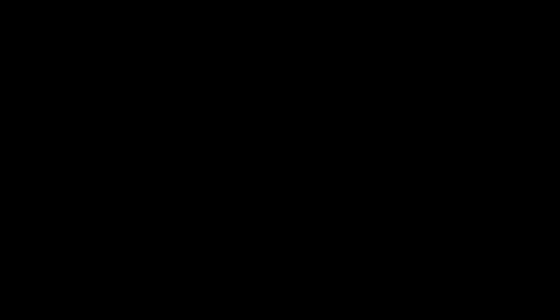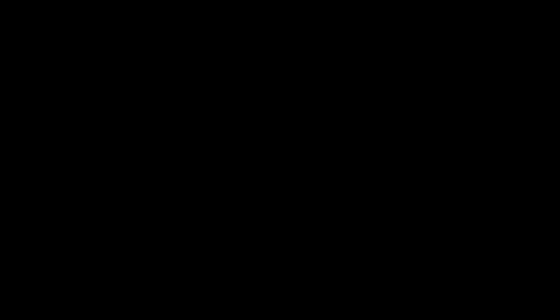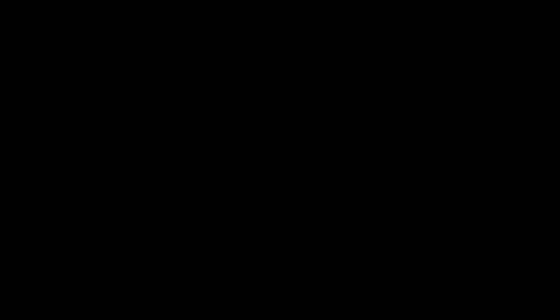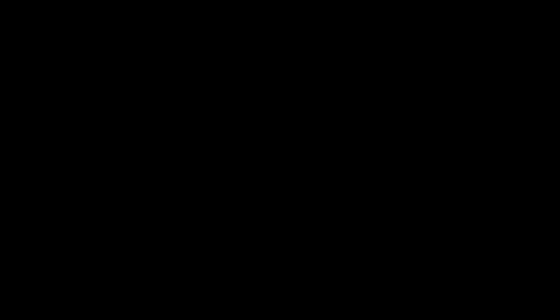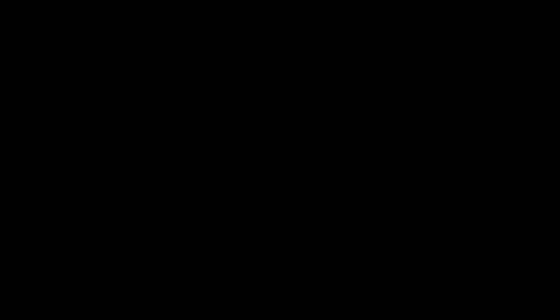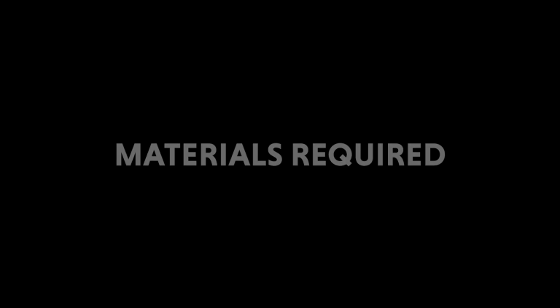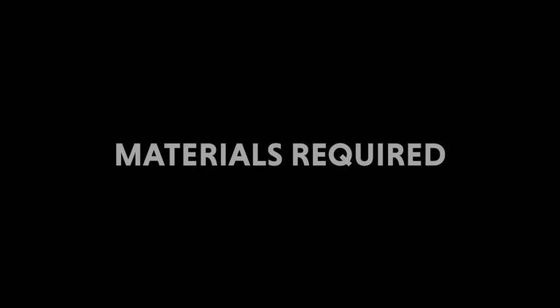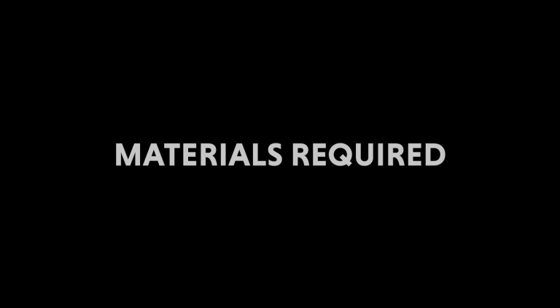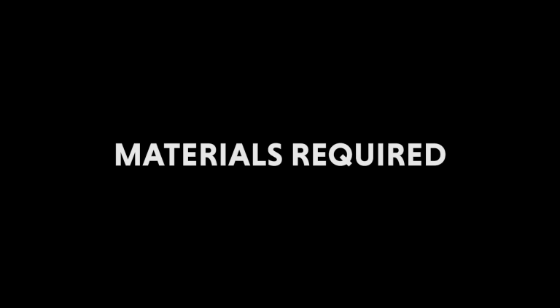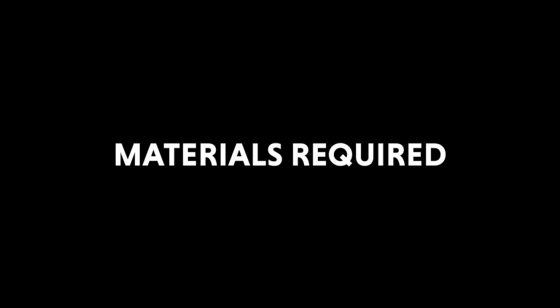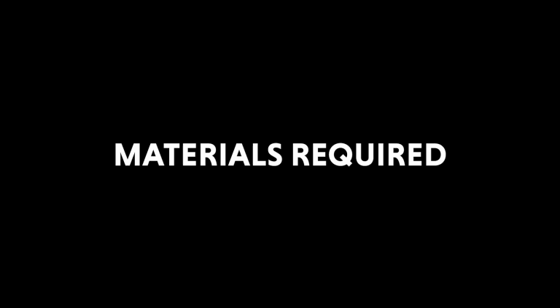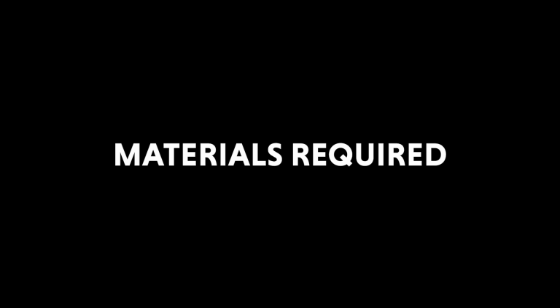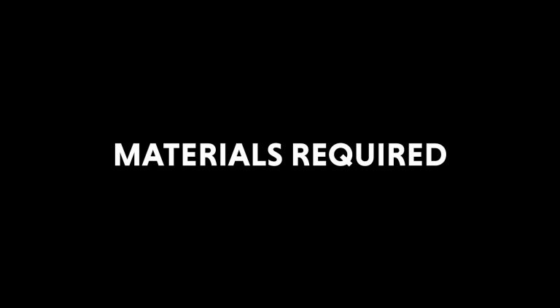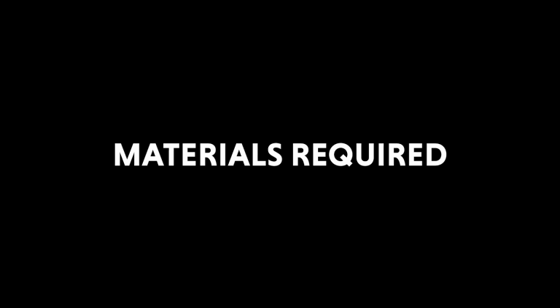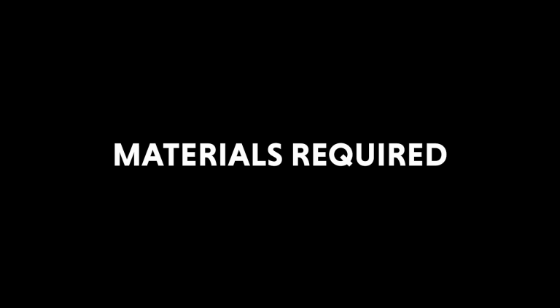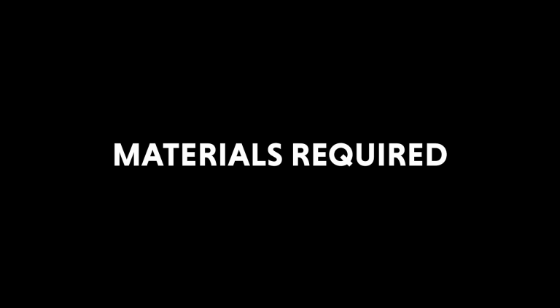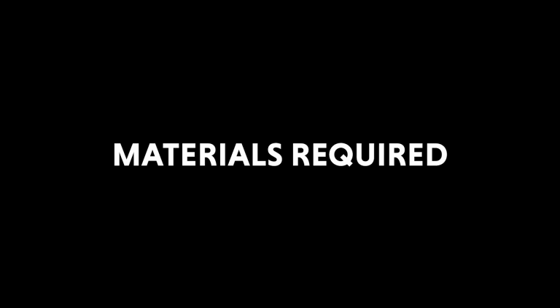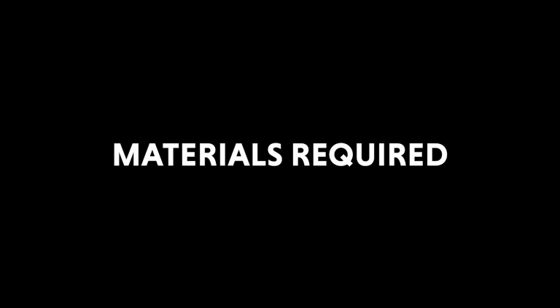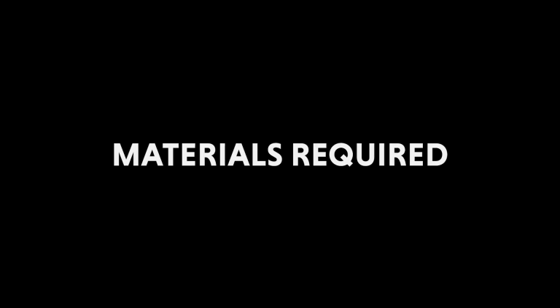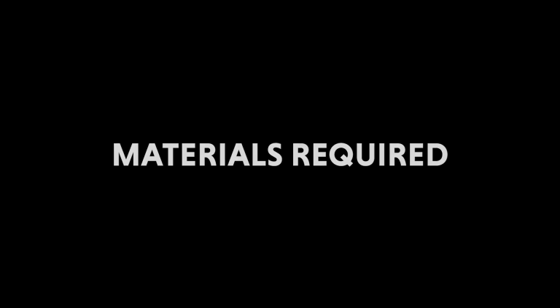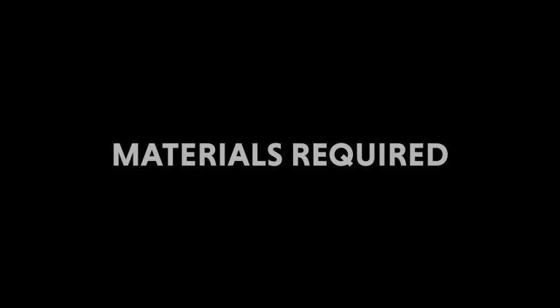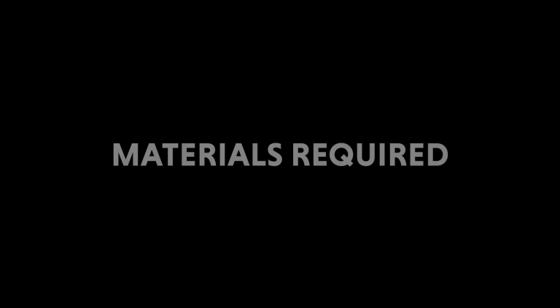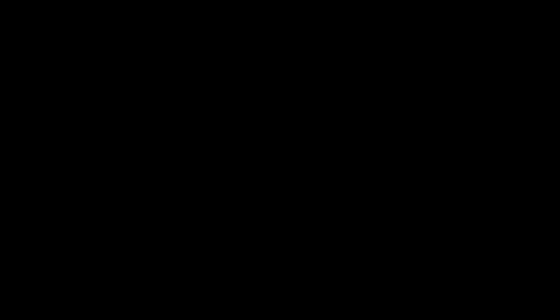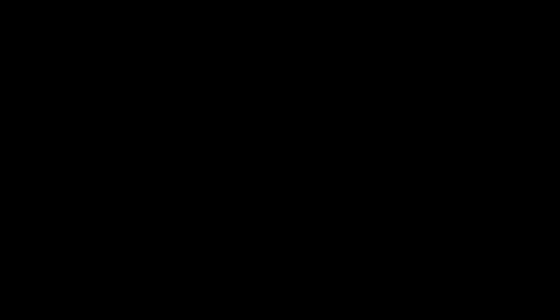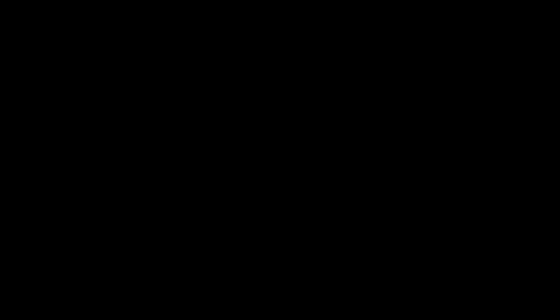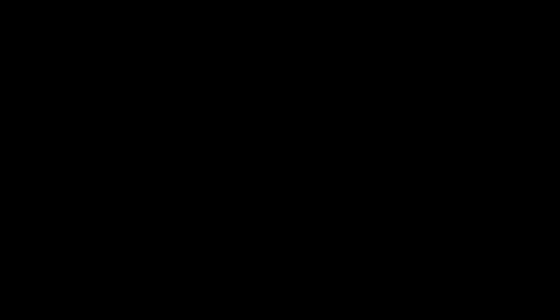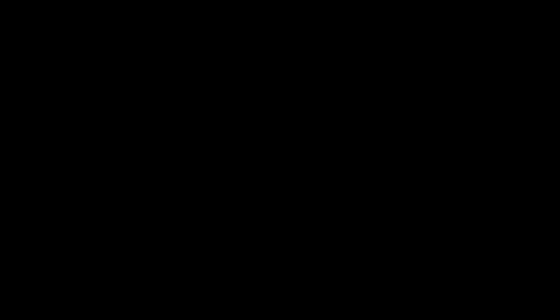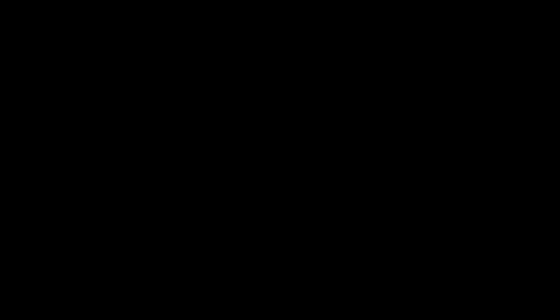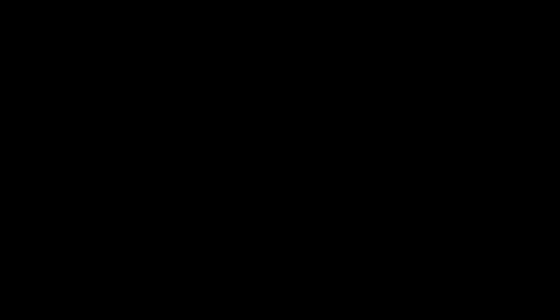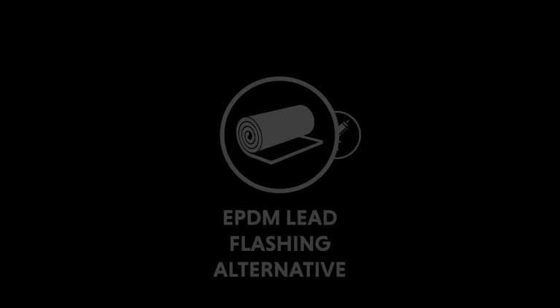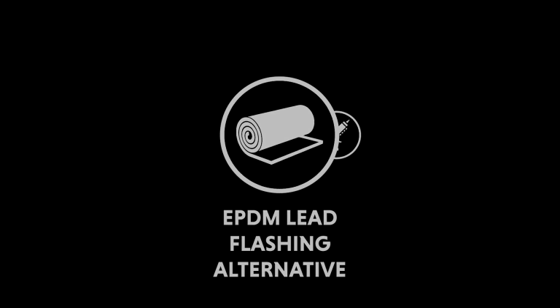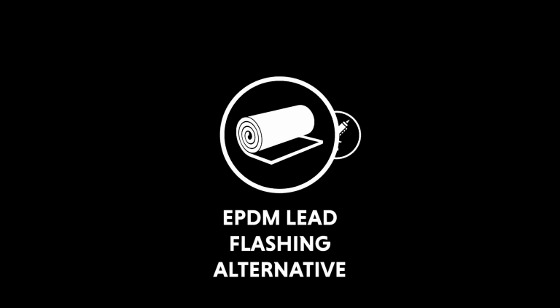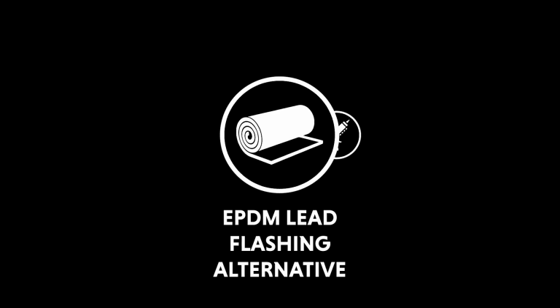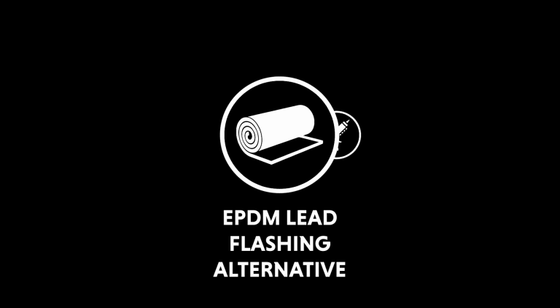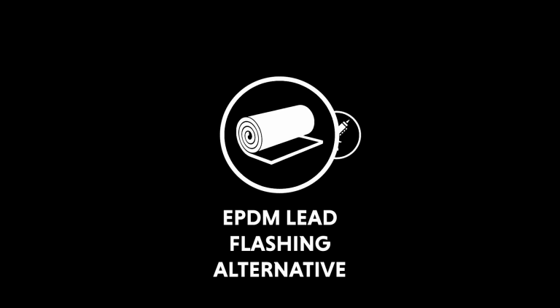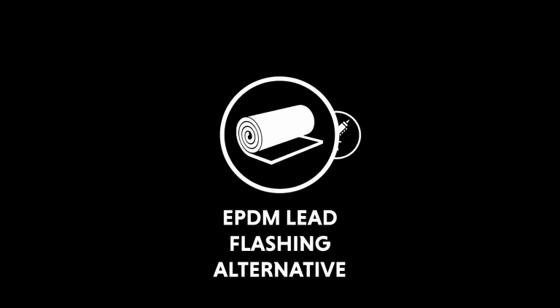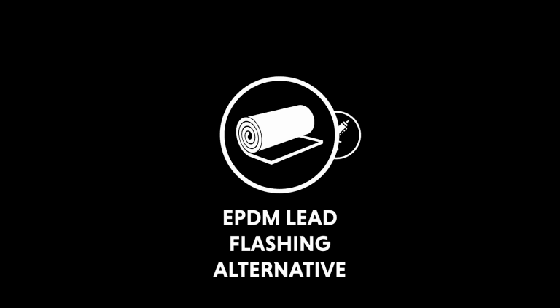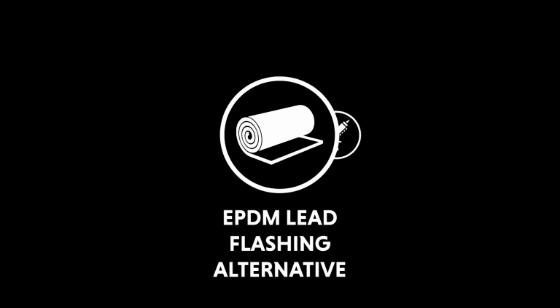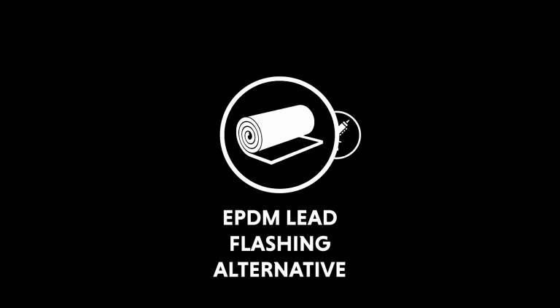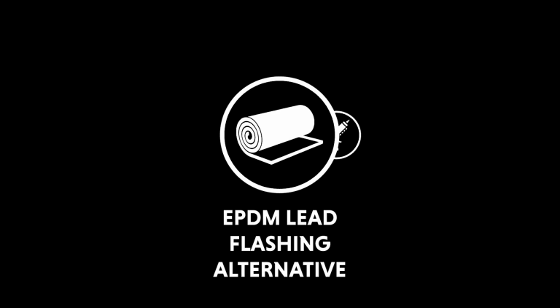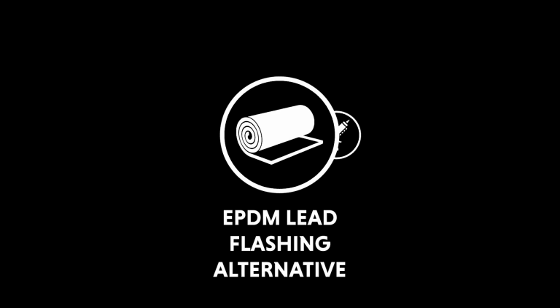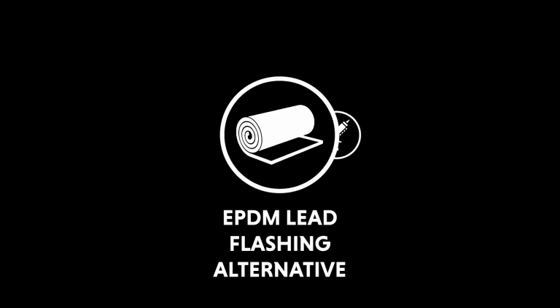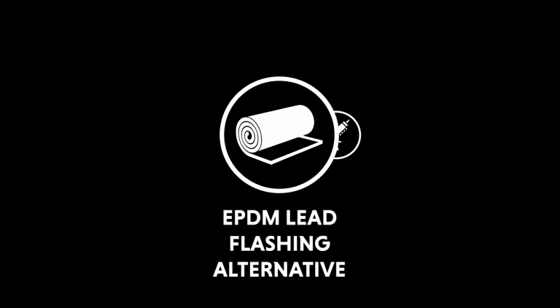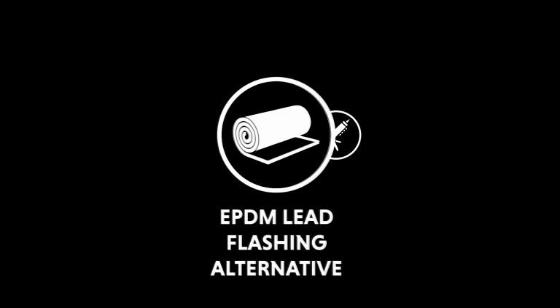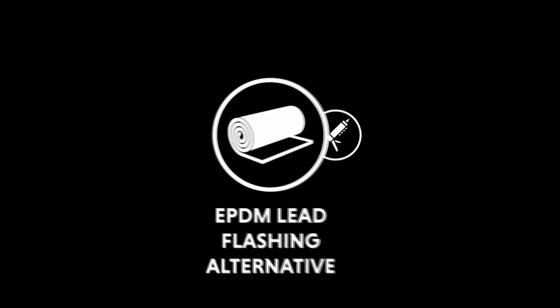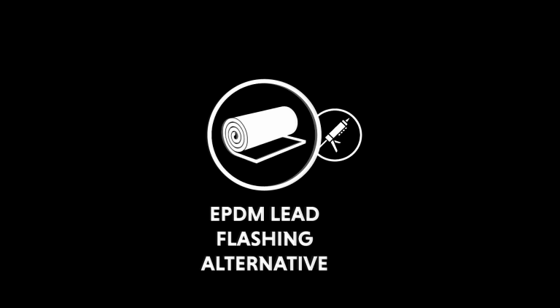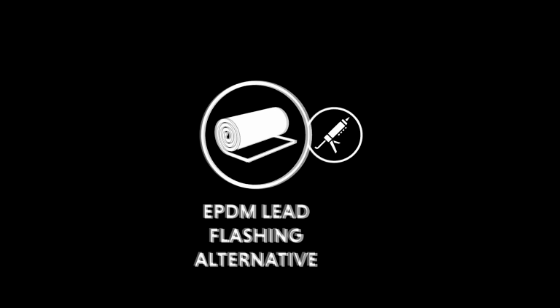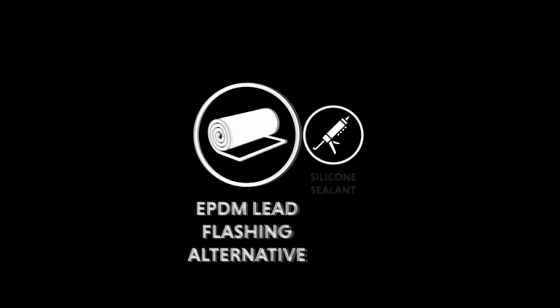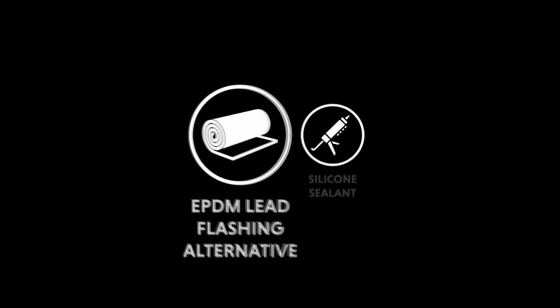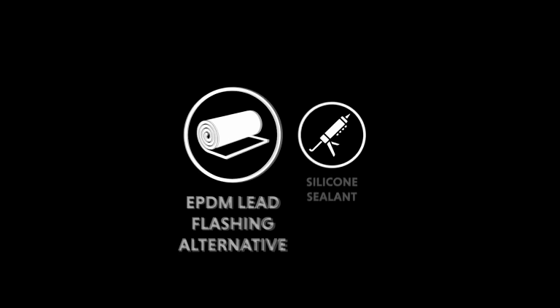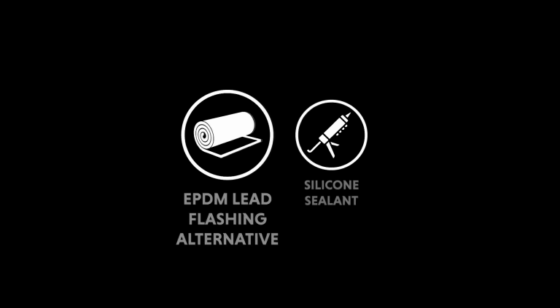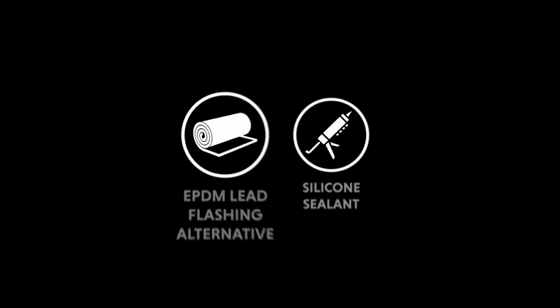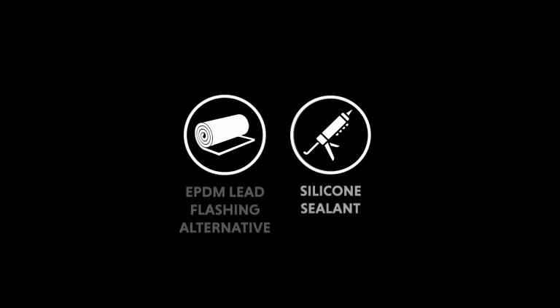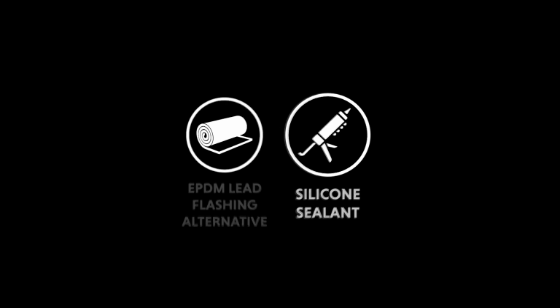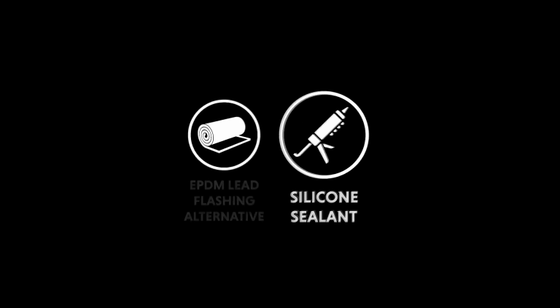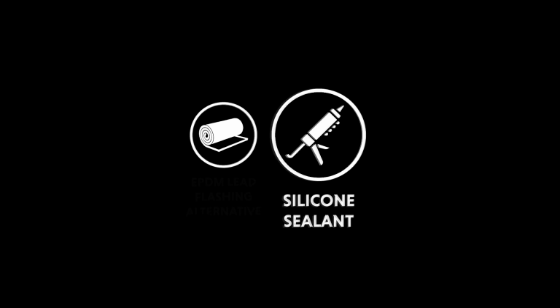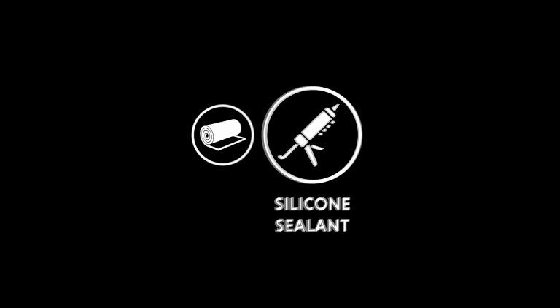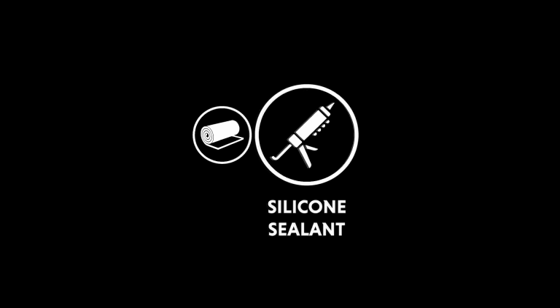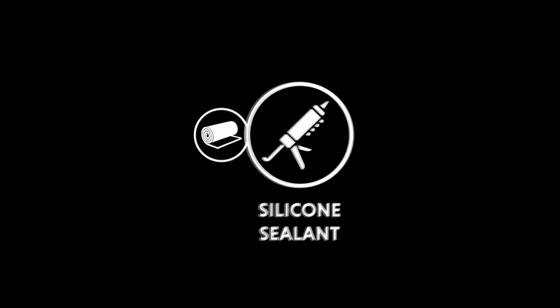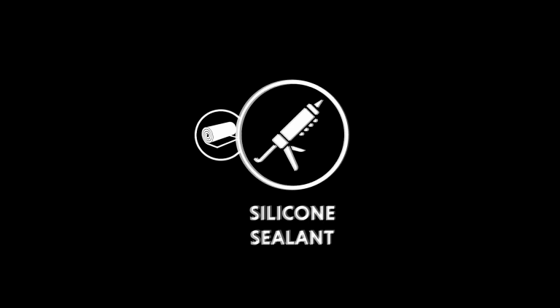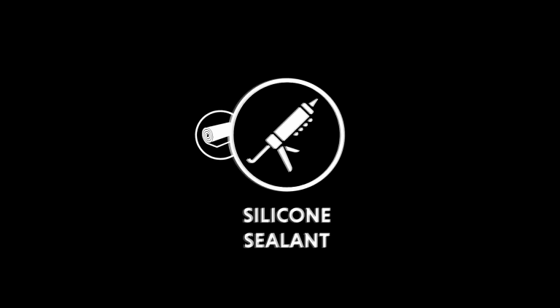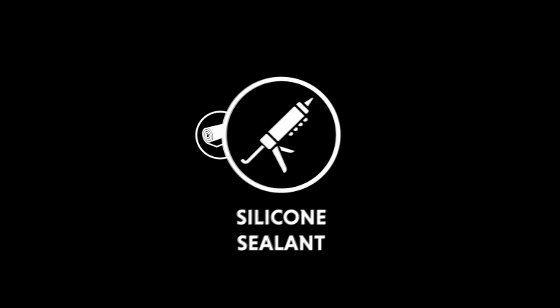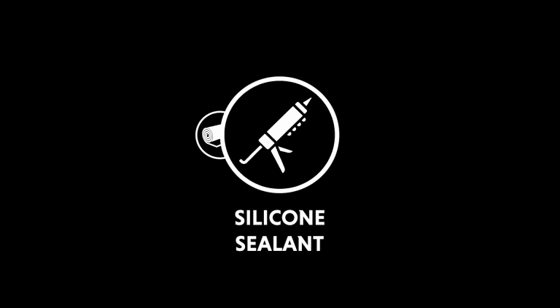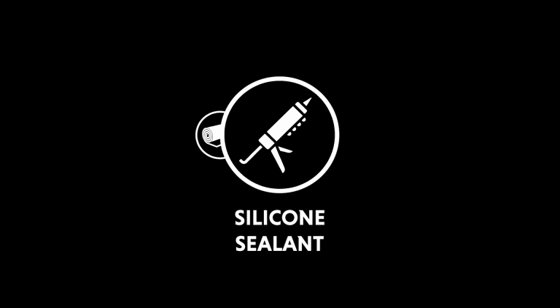Materials required: EPDM lead flashing alternative and silicon sealant.